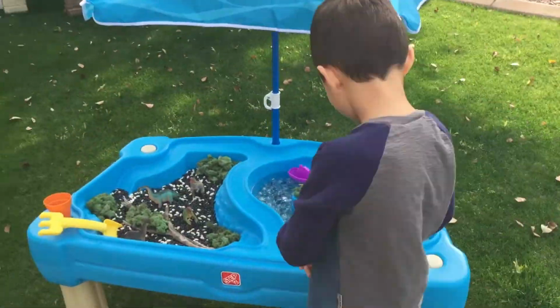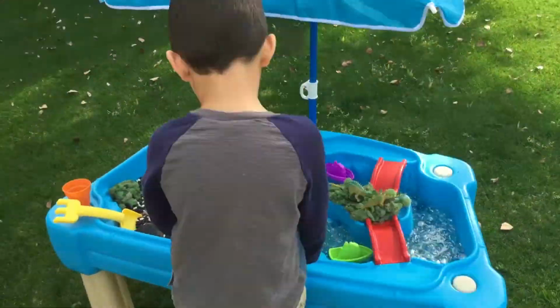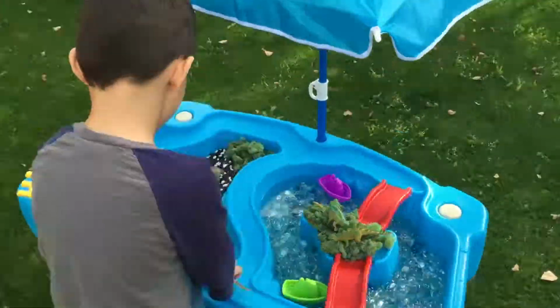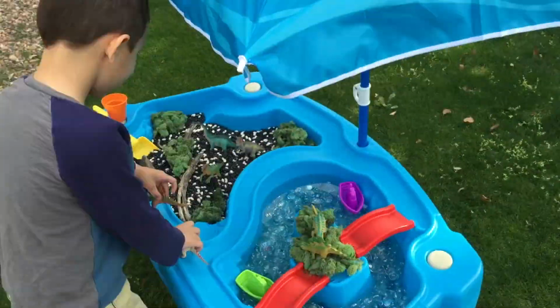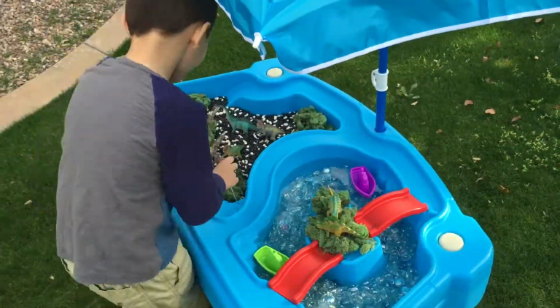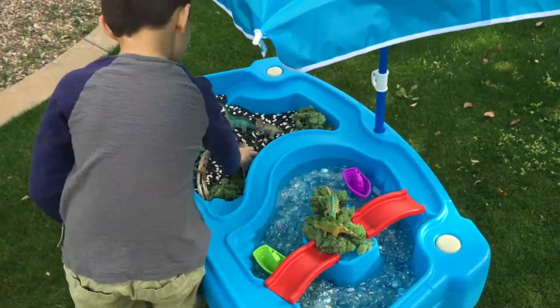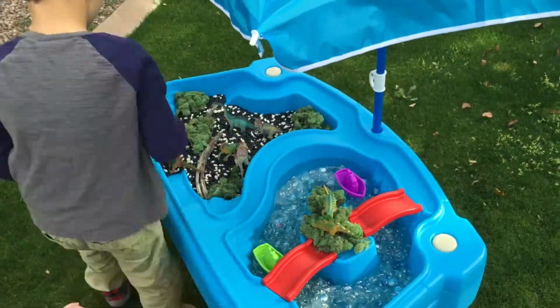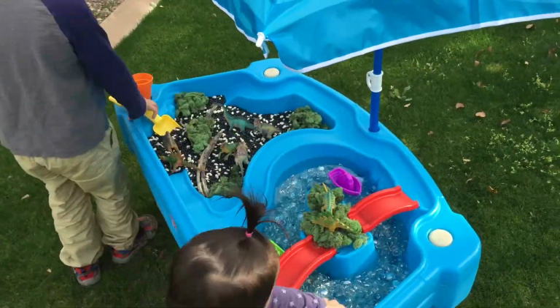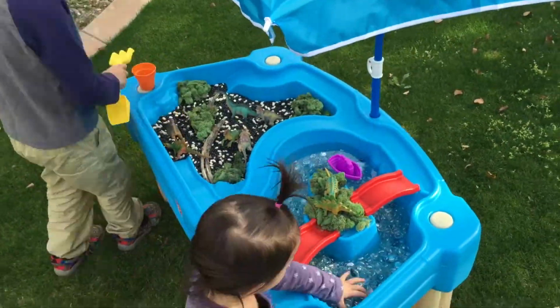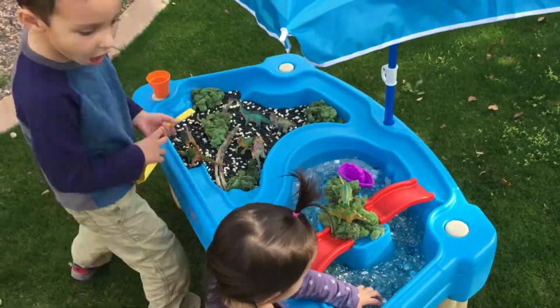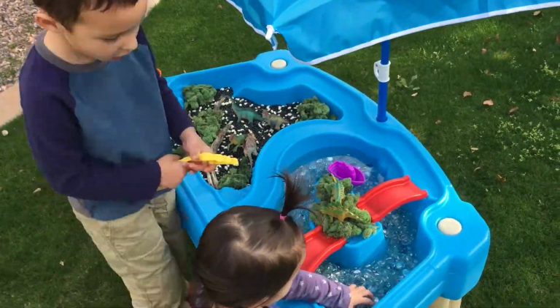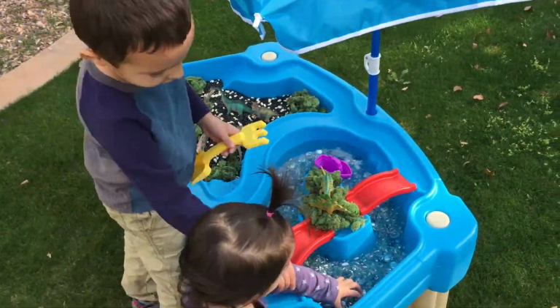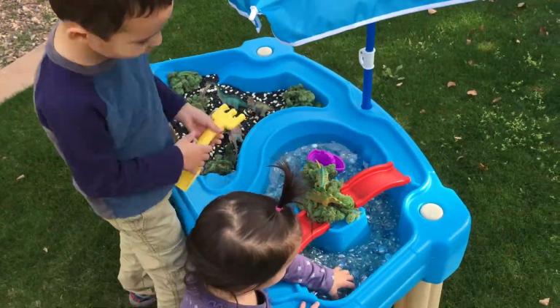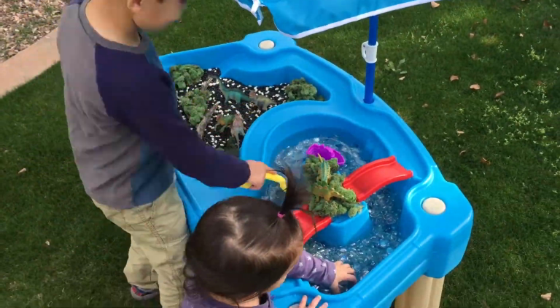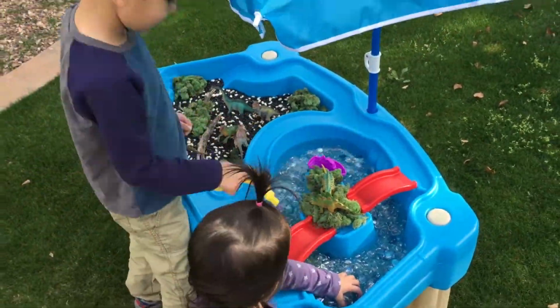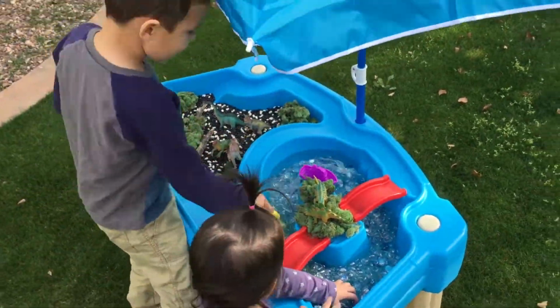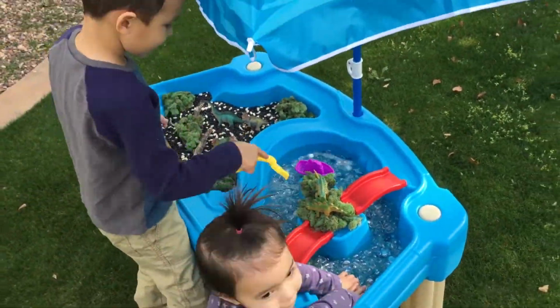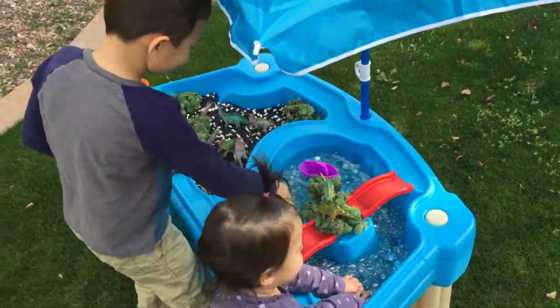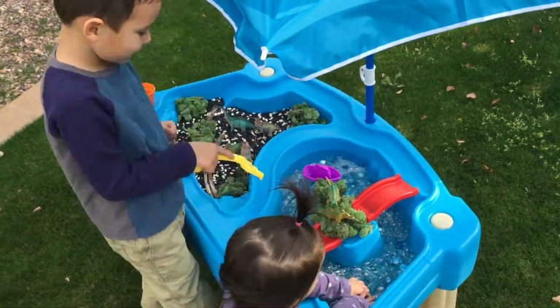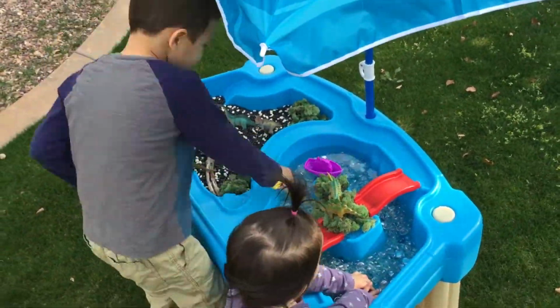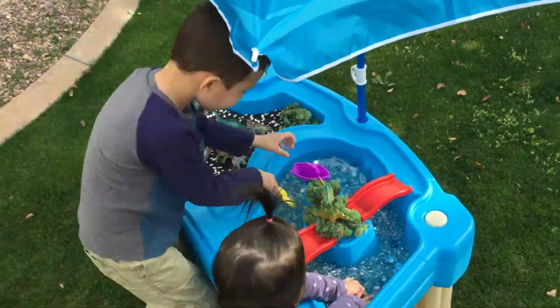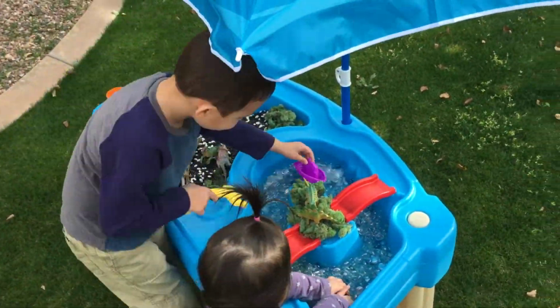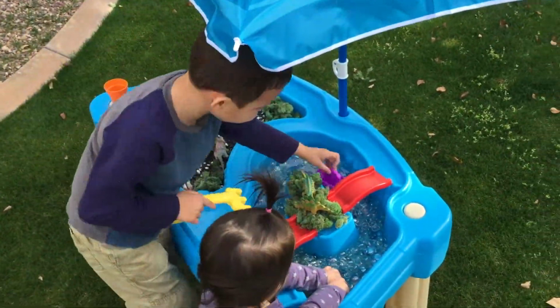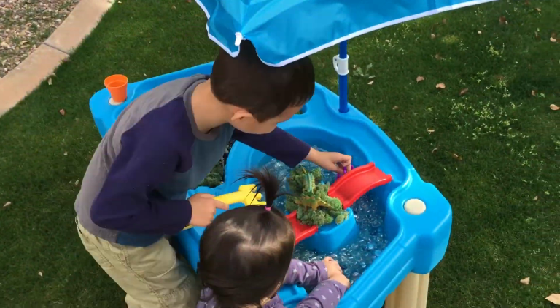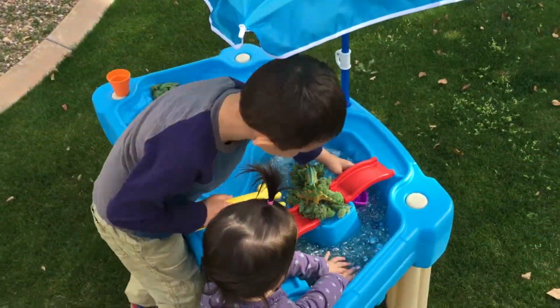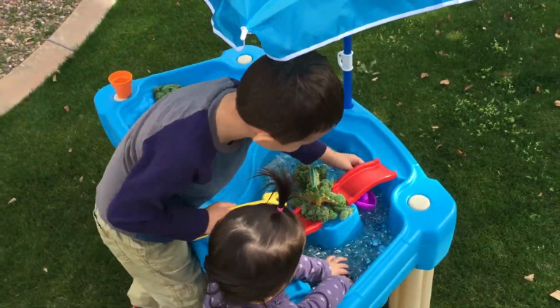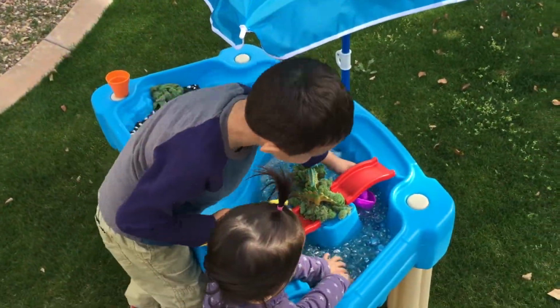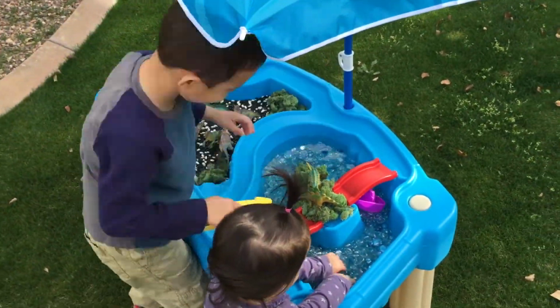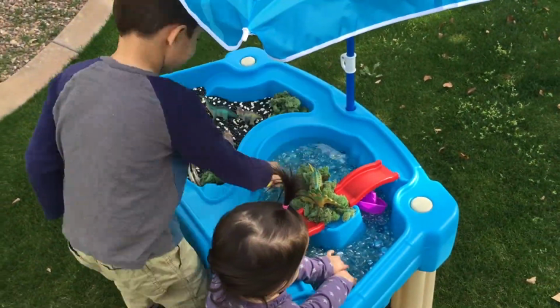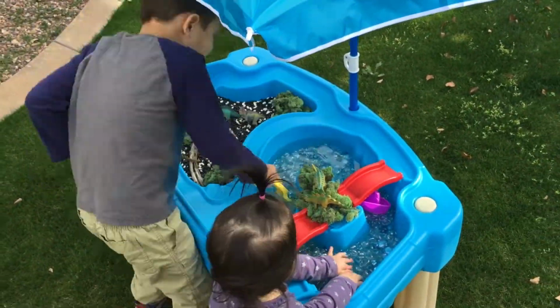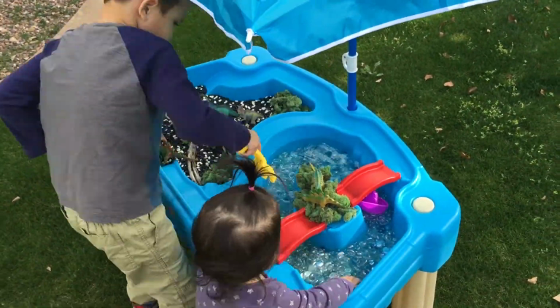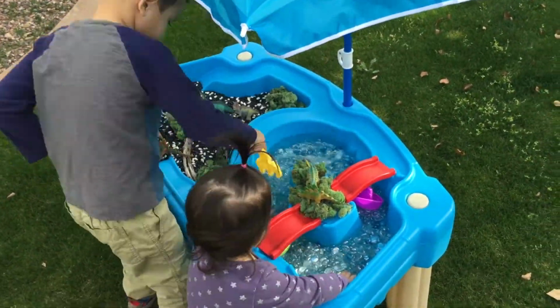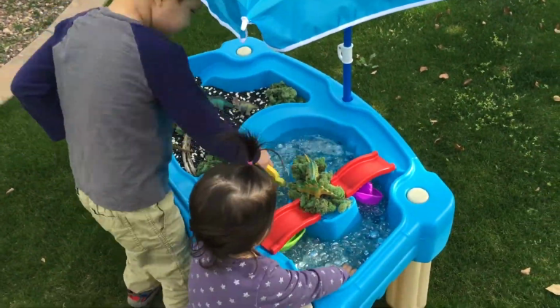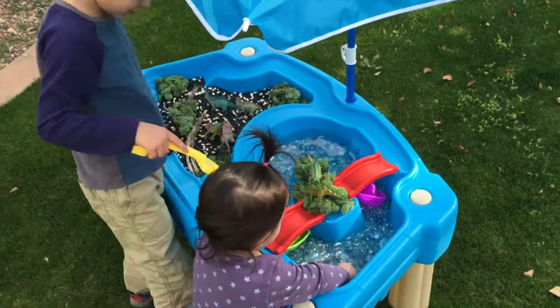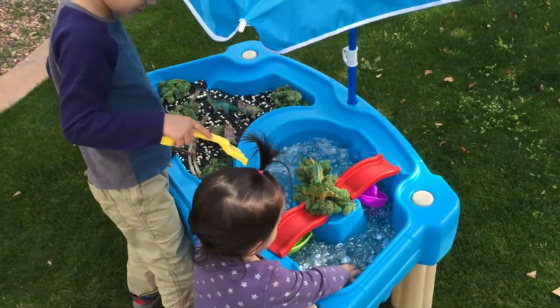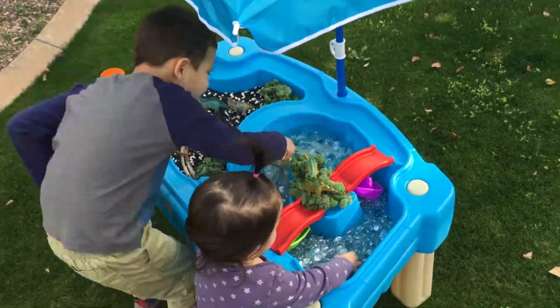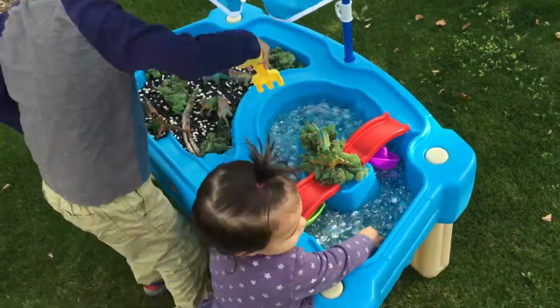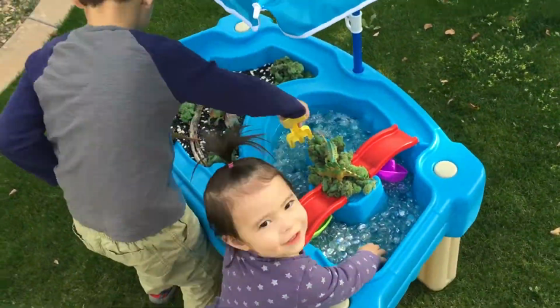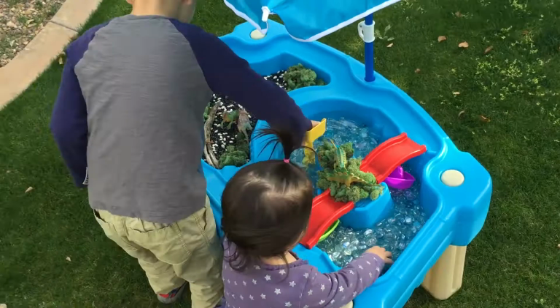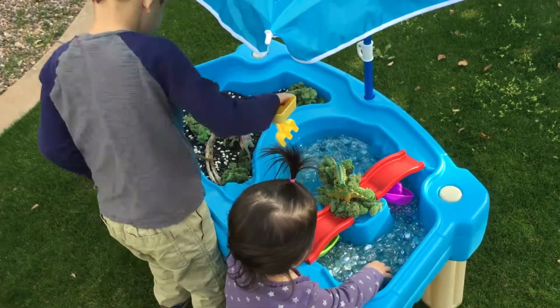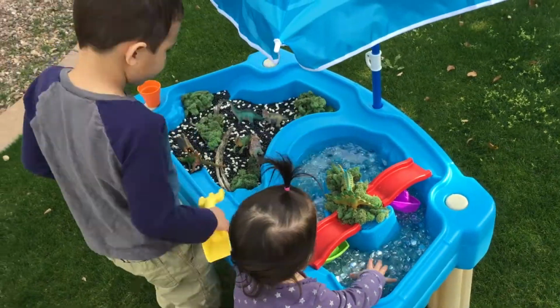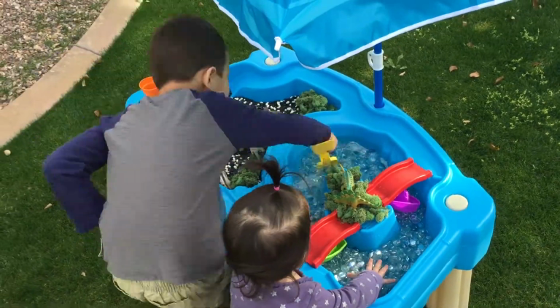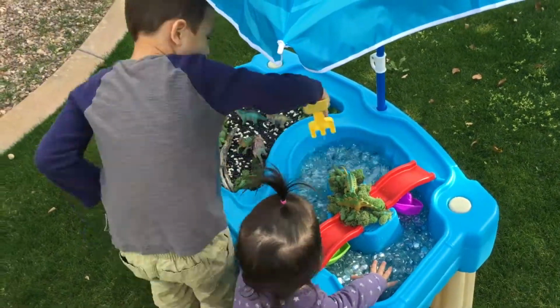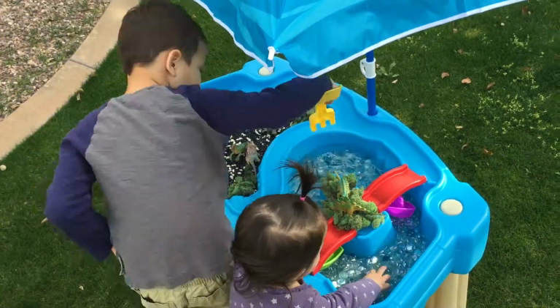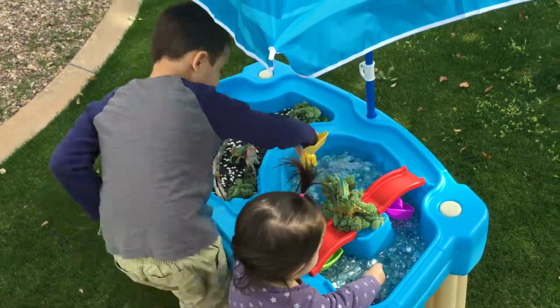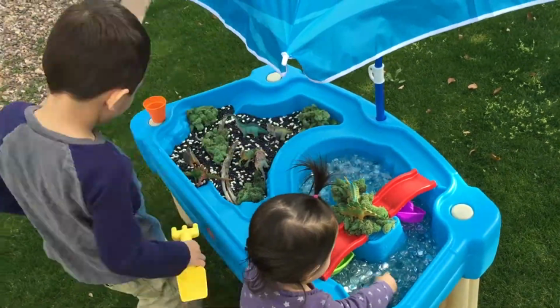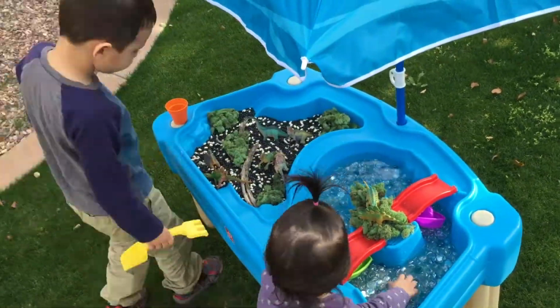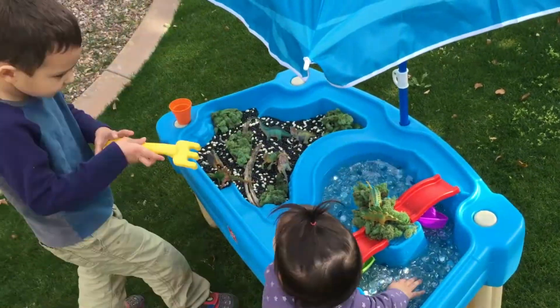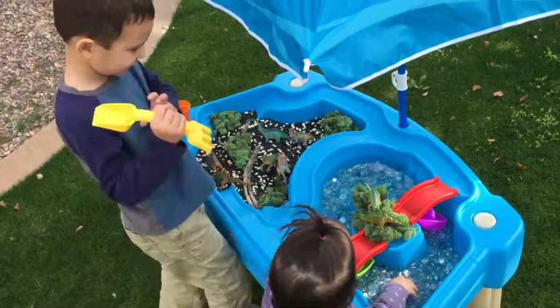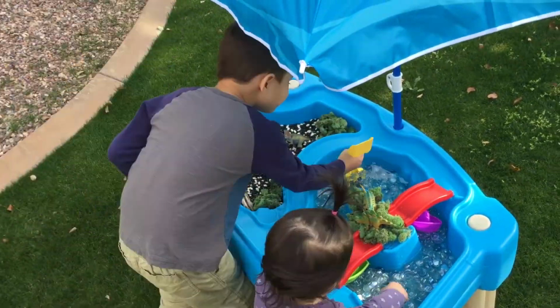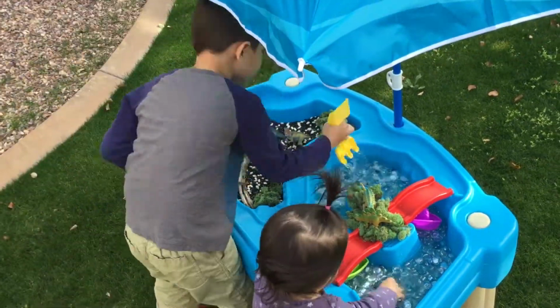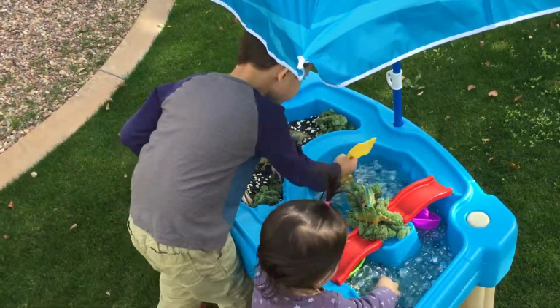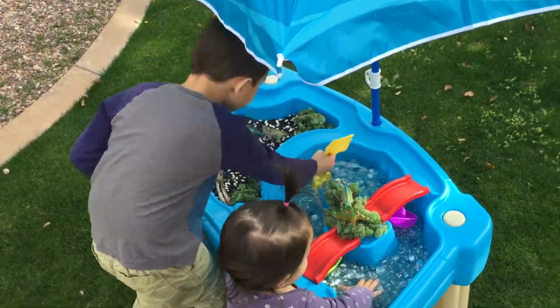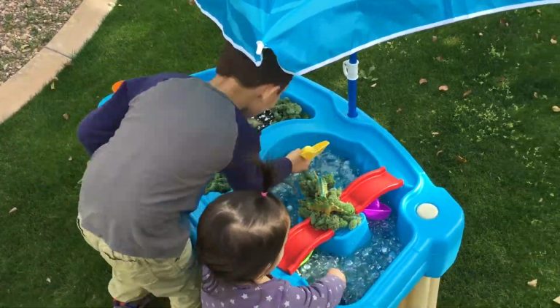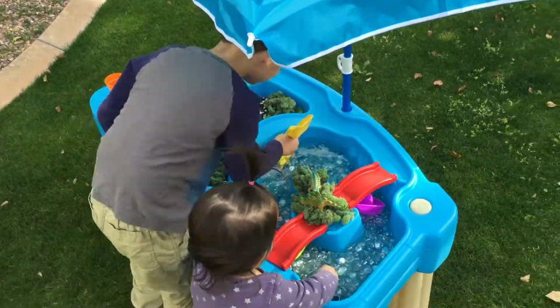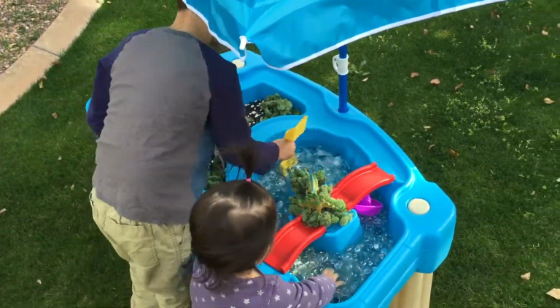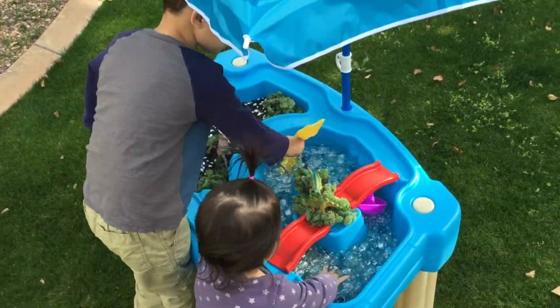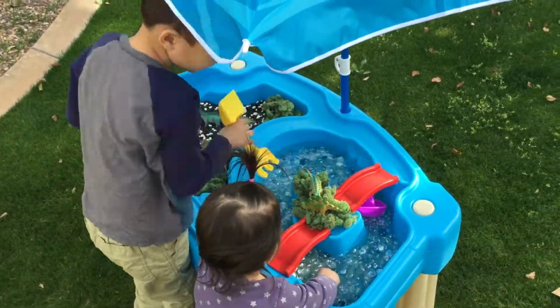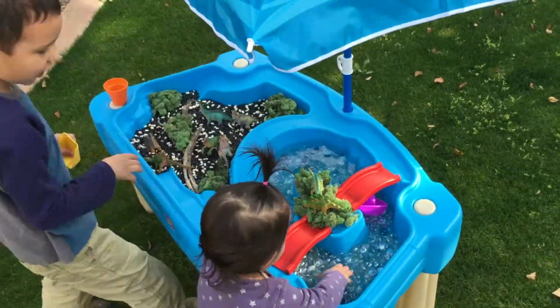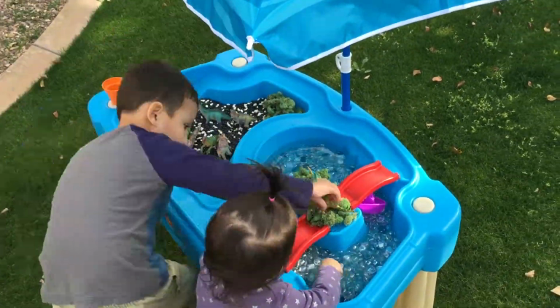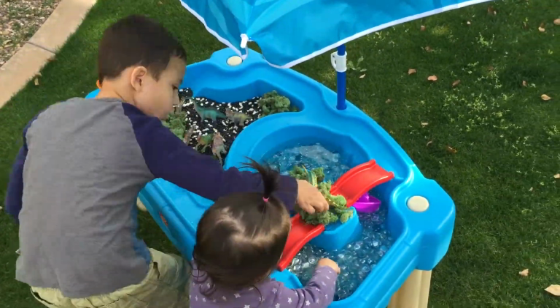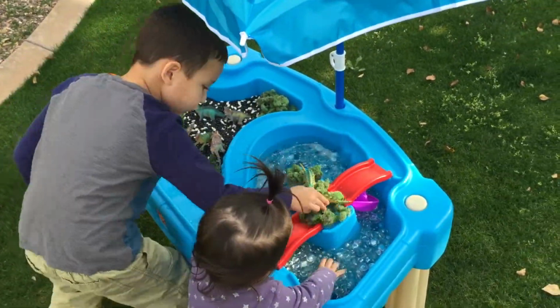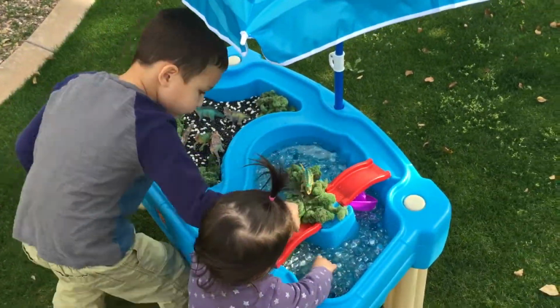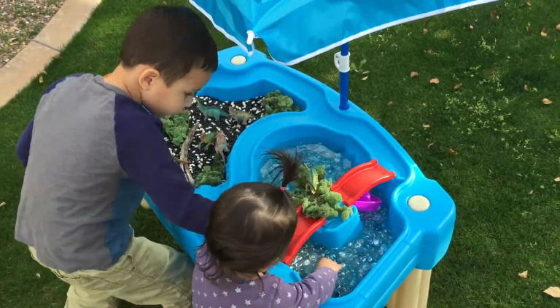To make your own, all you need is floral filler gems, an assortment of beans, moss, and dinosaur toys. It provides hours of fun for the kiddos.